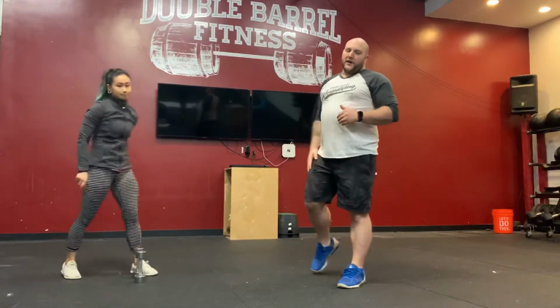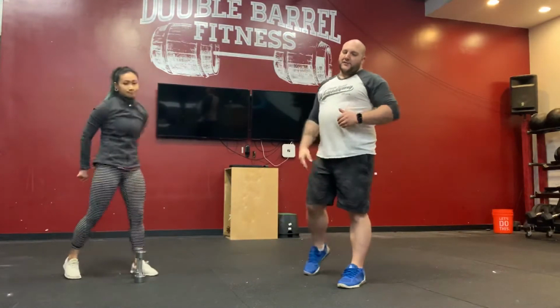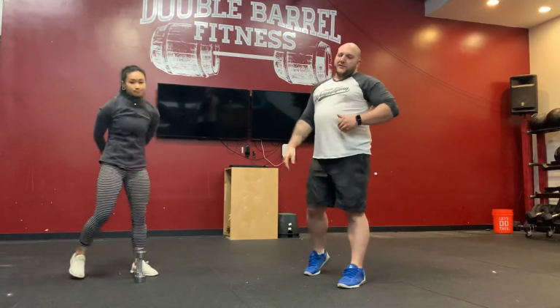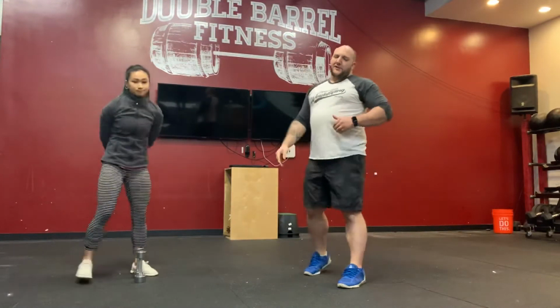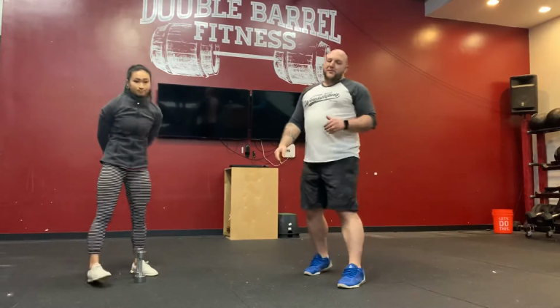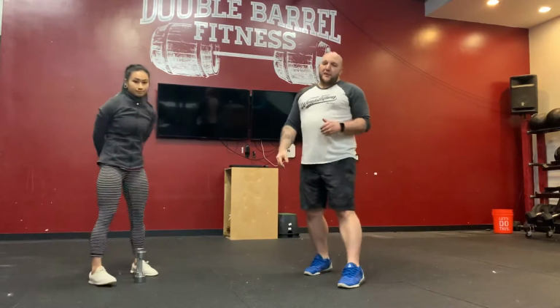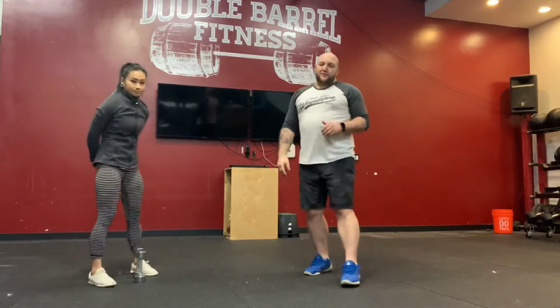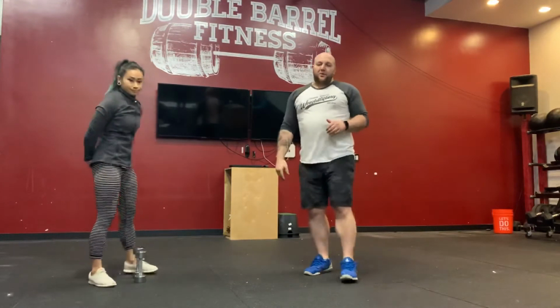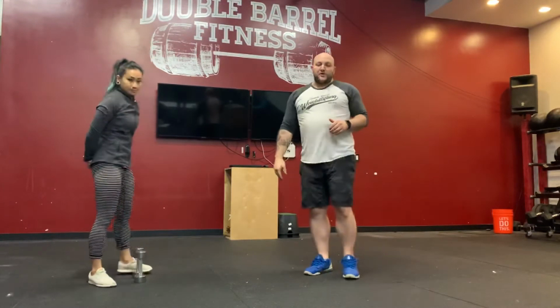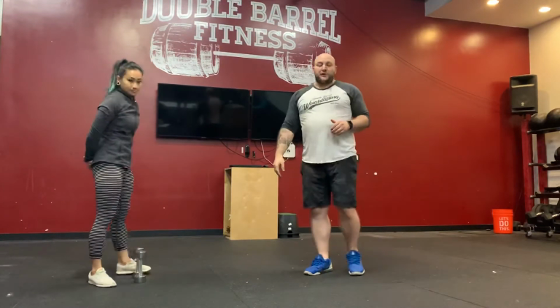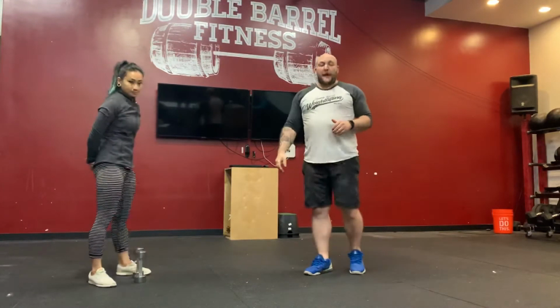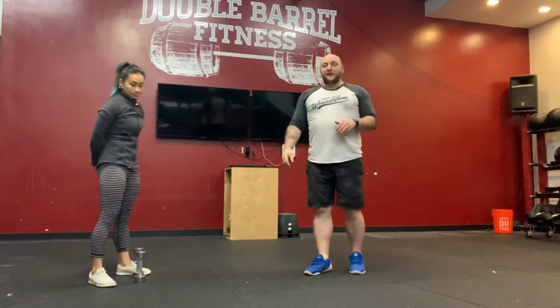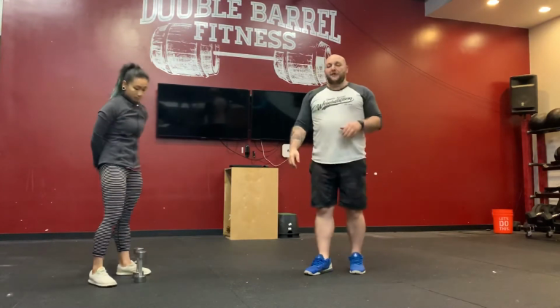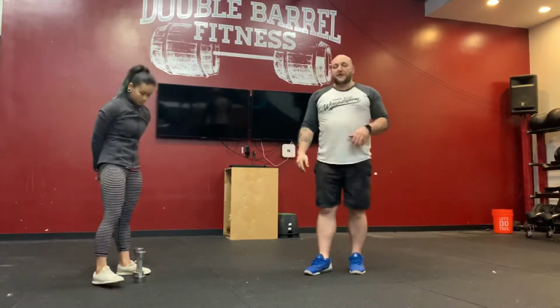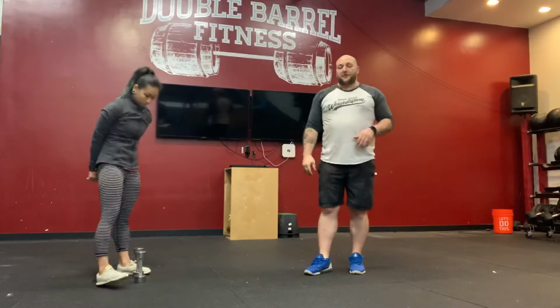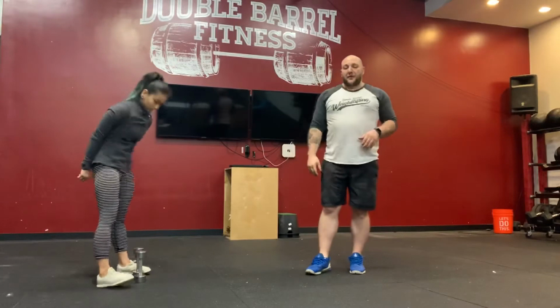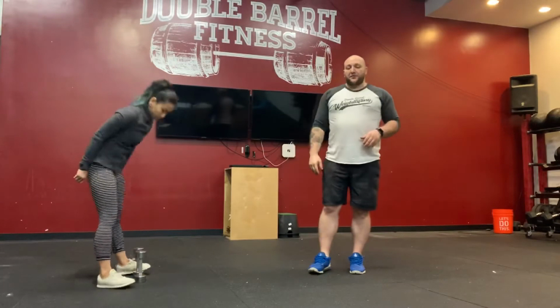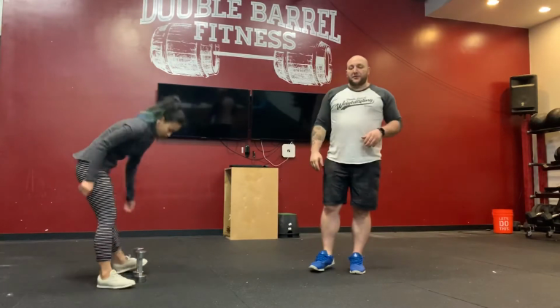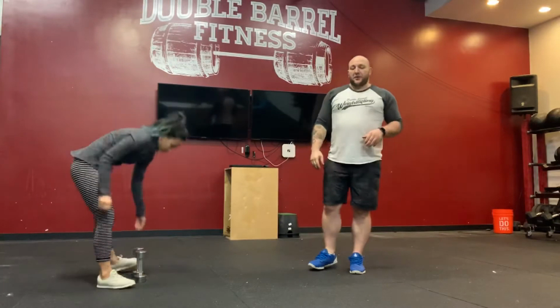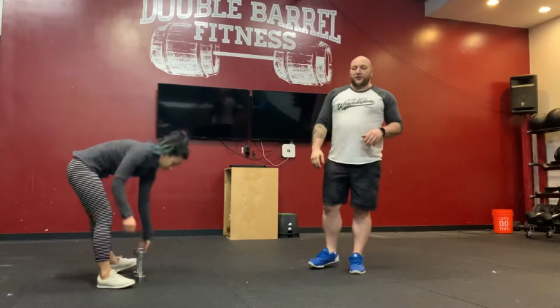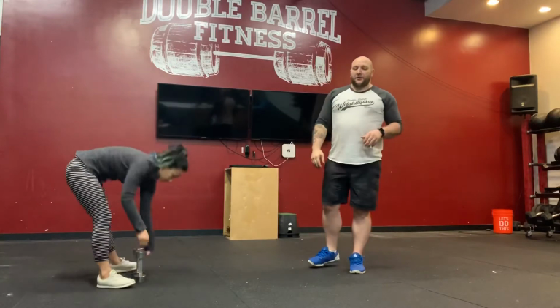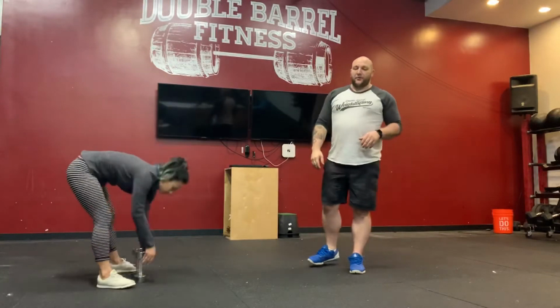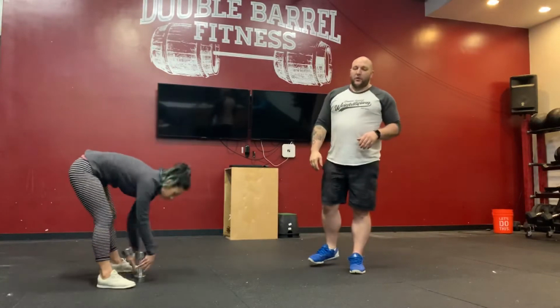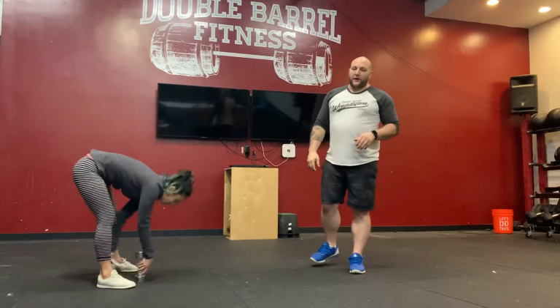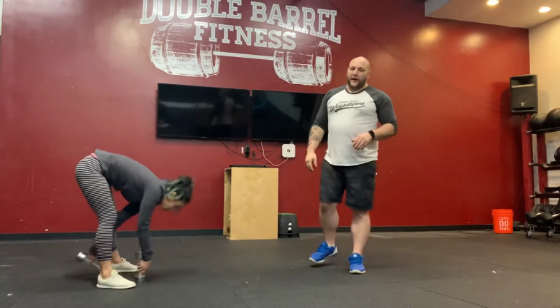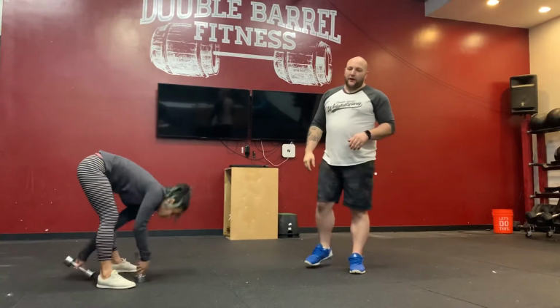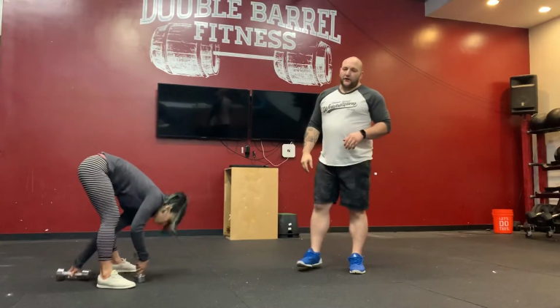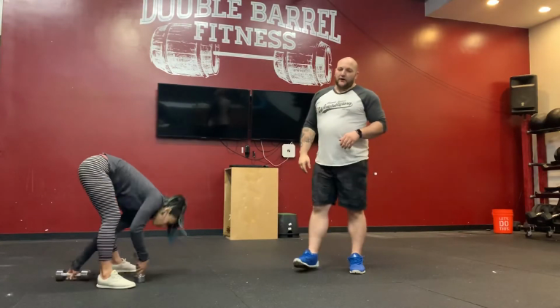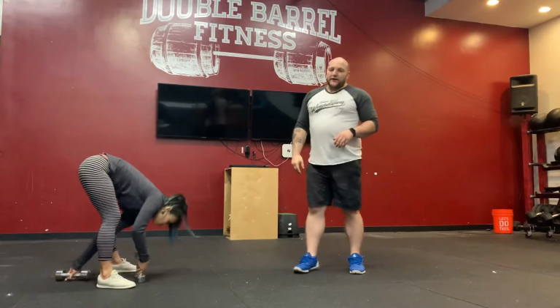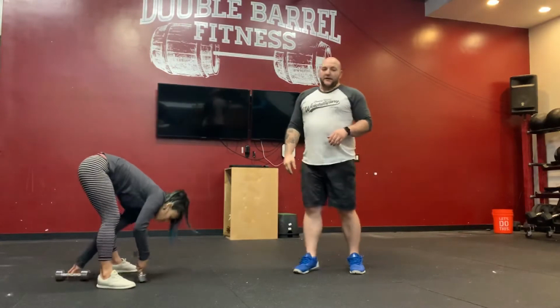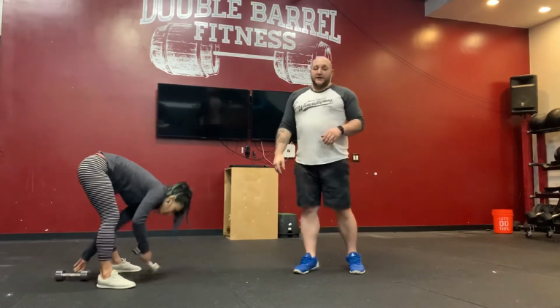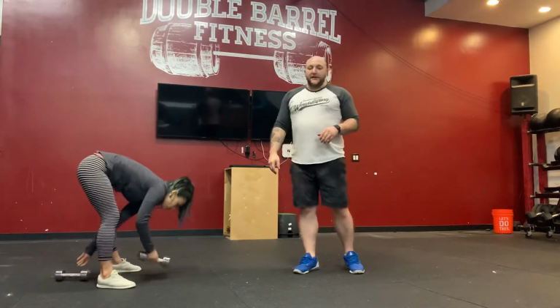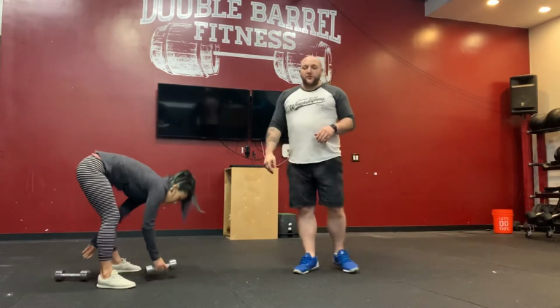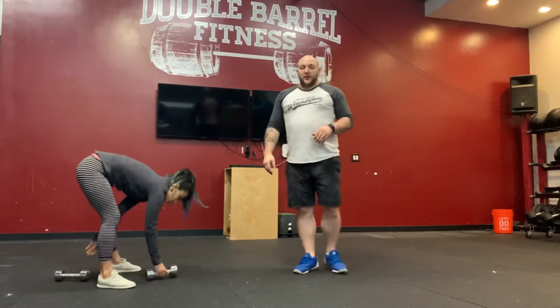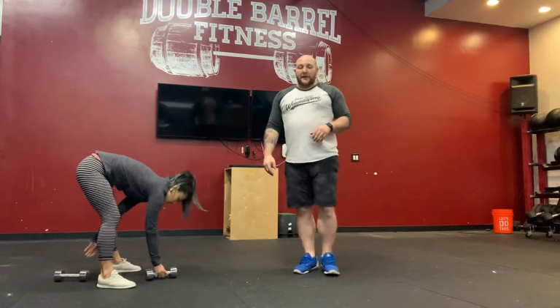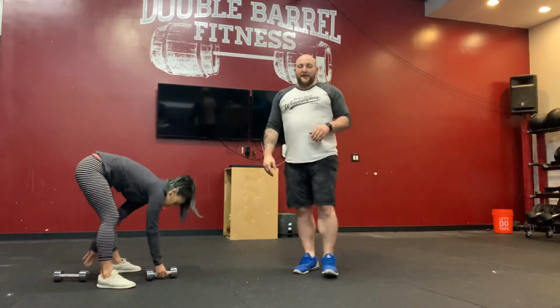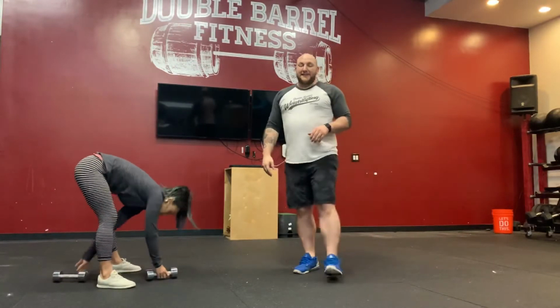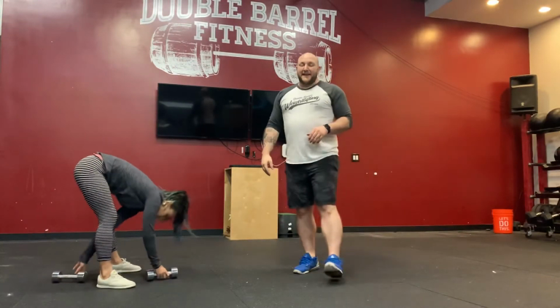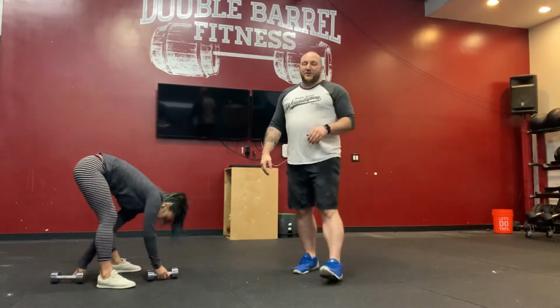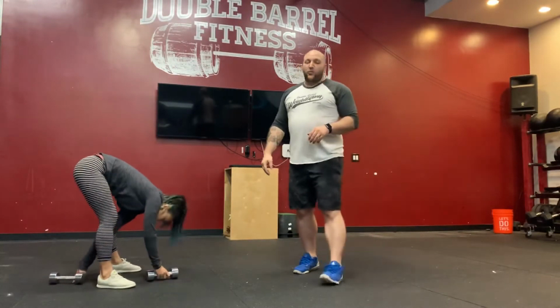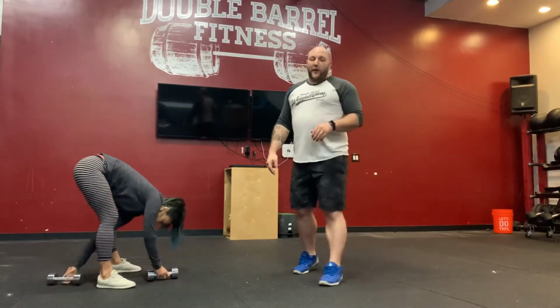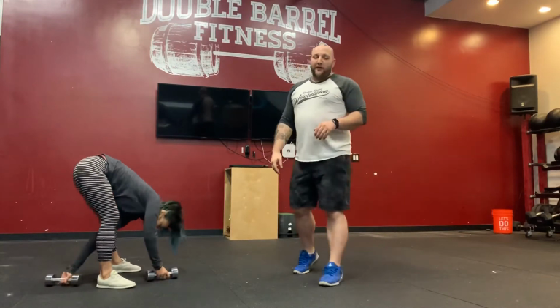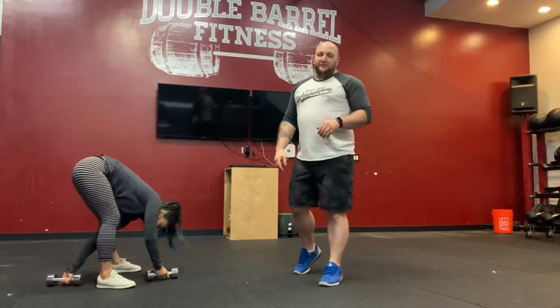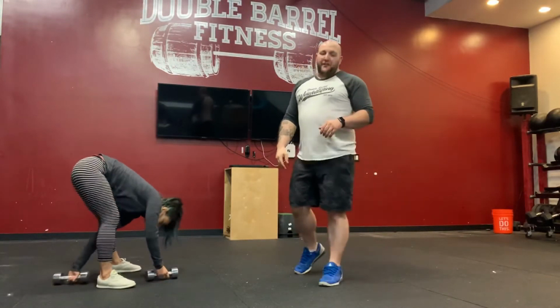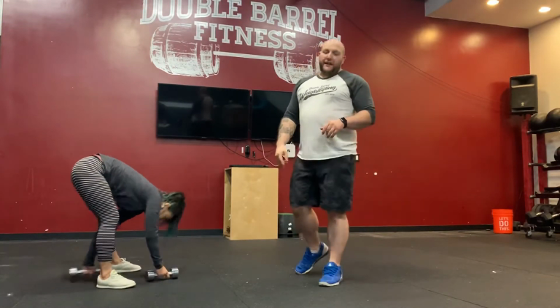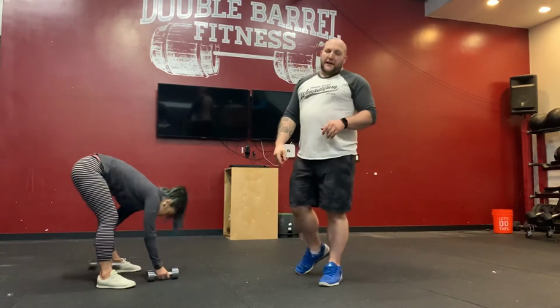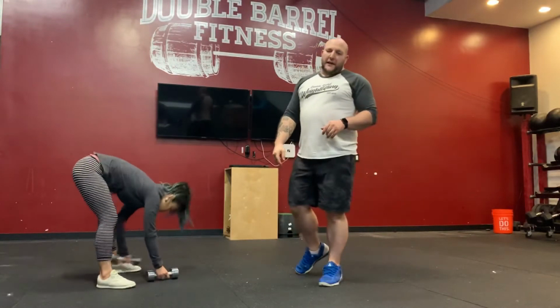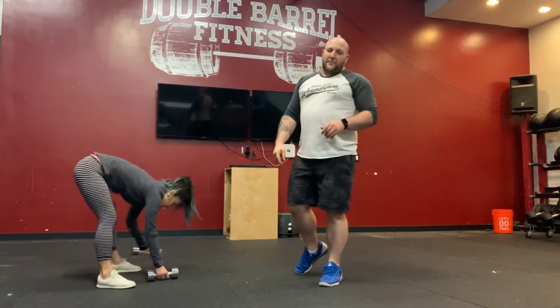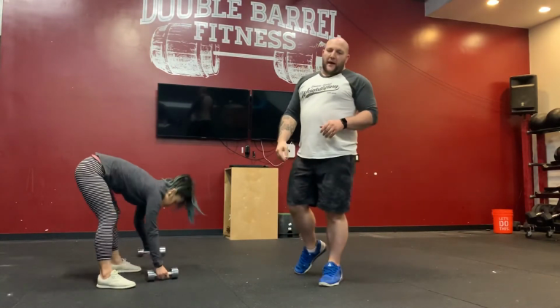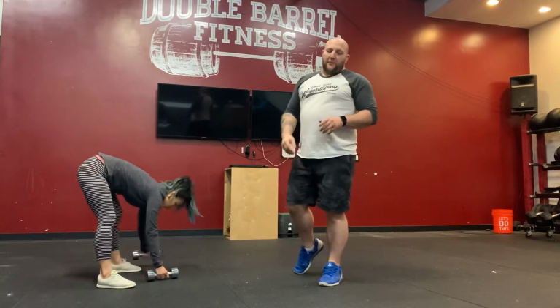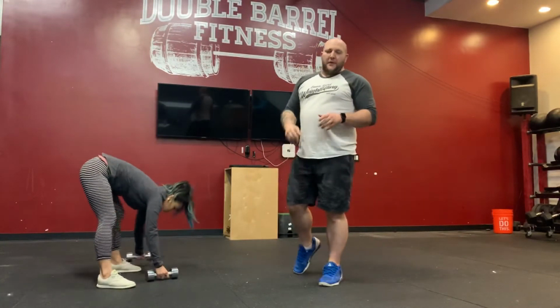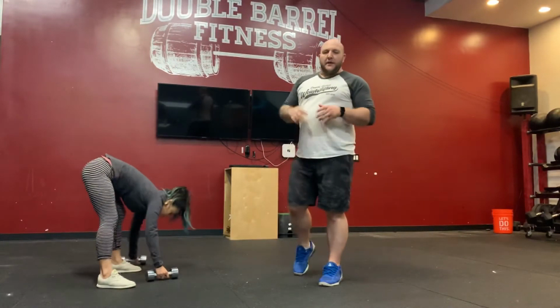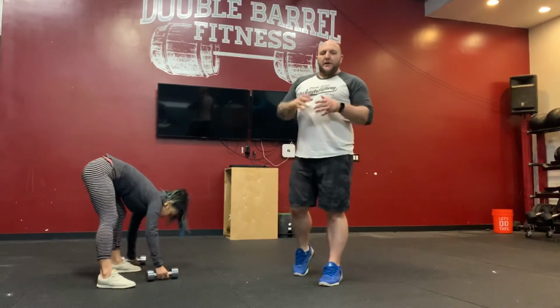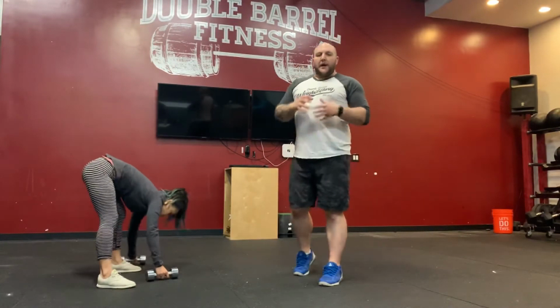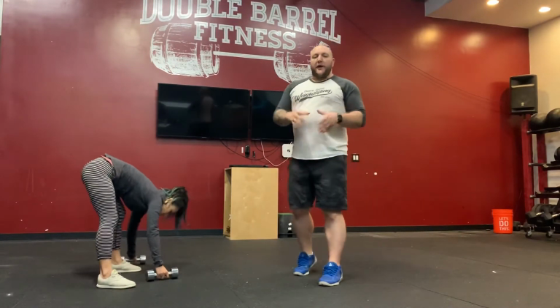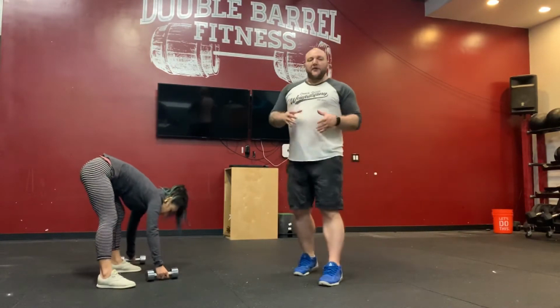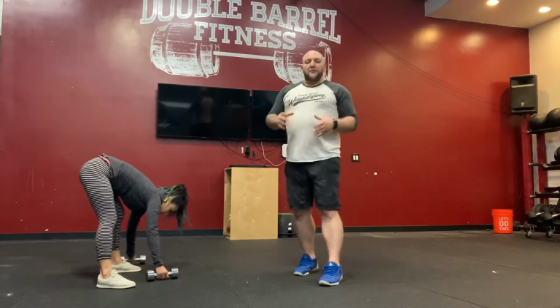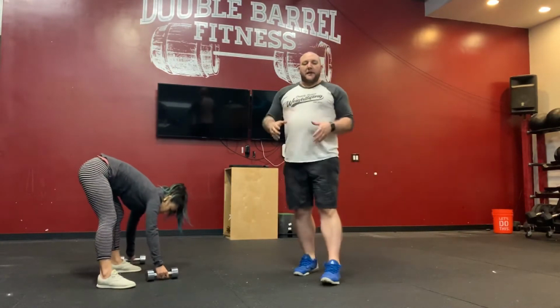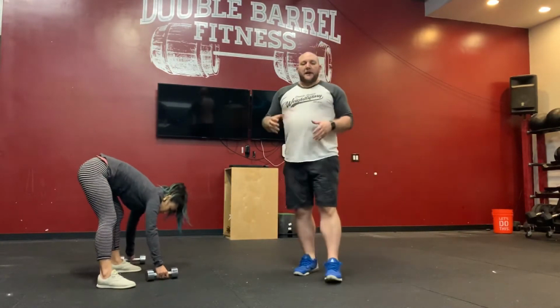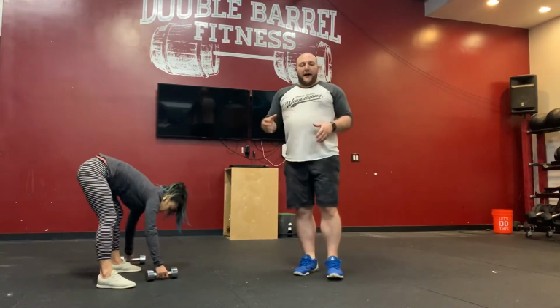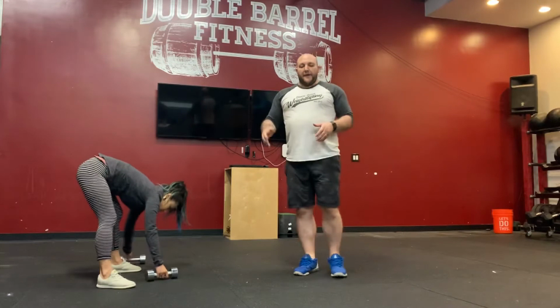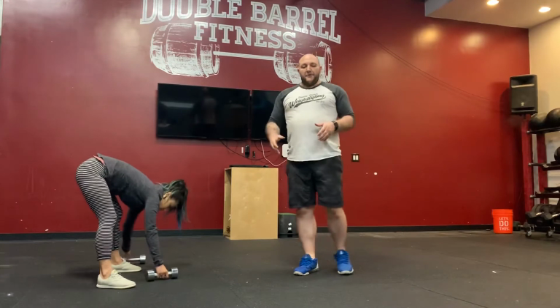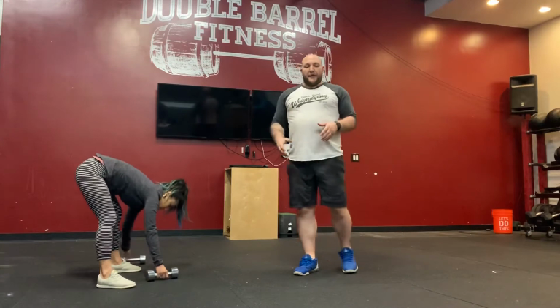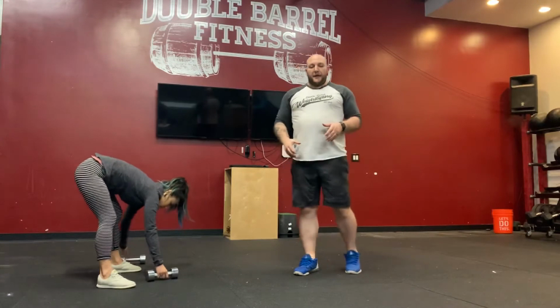All right, so that's the strength portion. After the strength, we're going to go into the workout. Today's workout is a 12-minute EMOM — every minute on the minute.